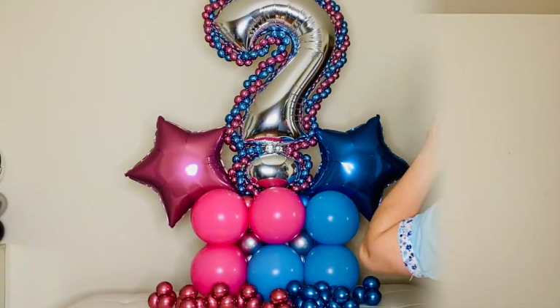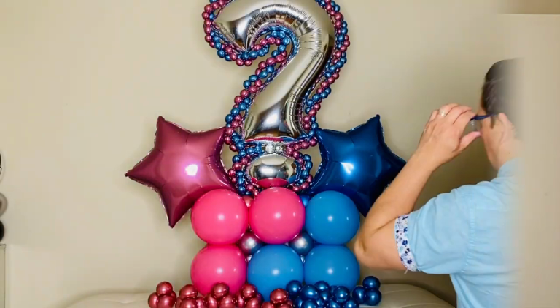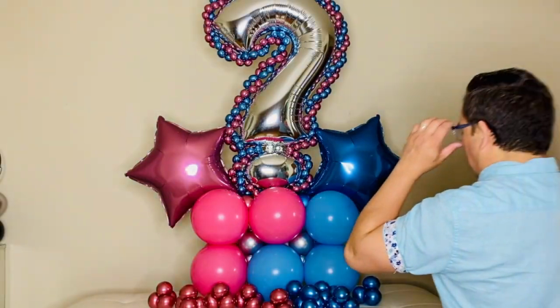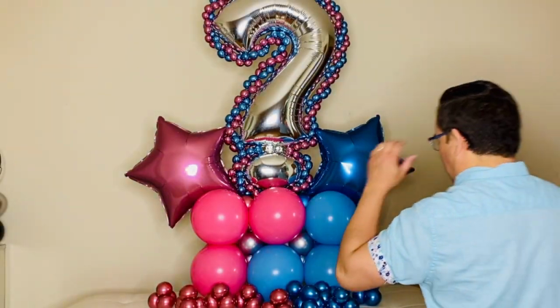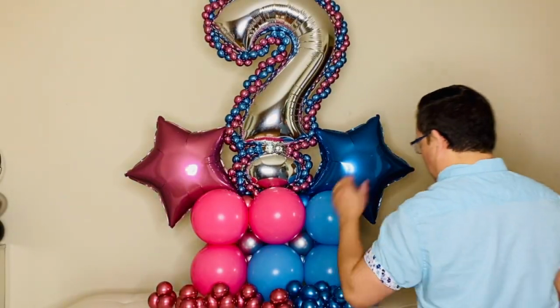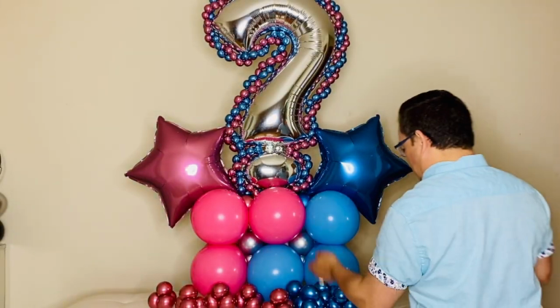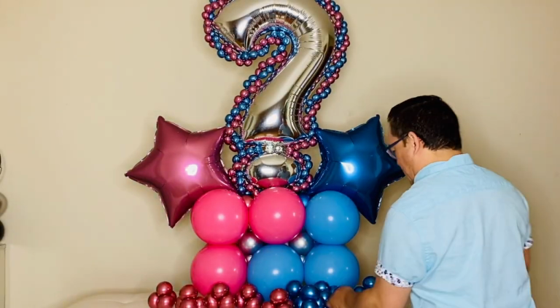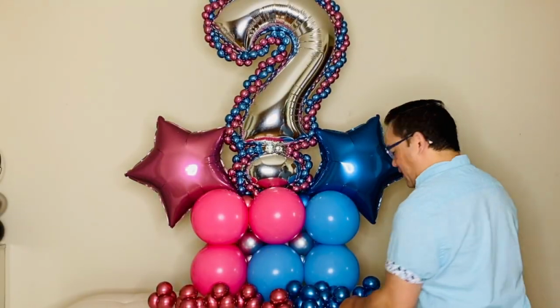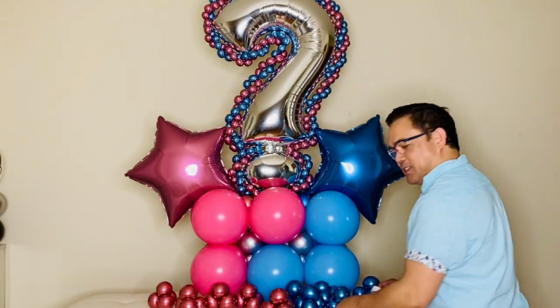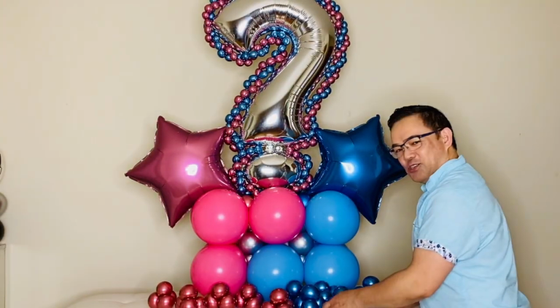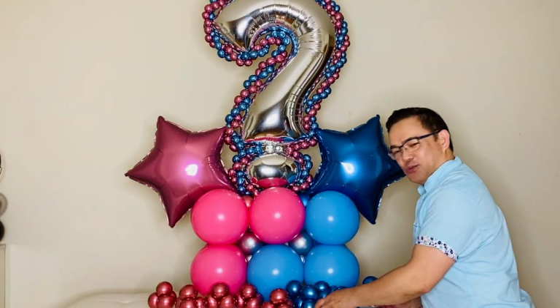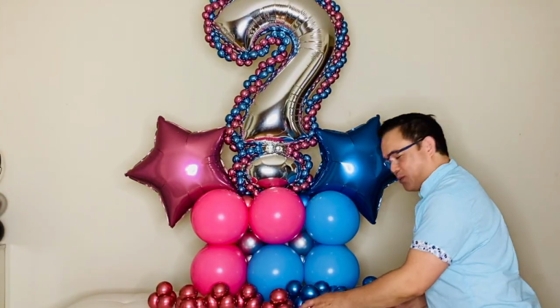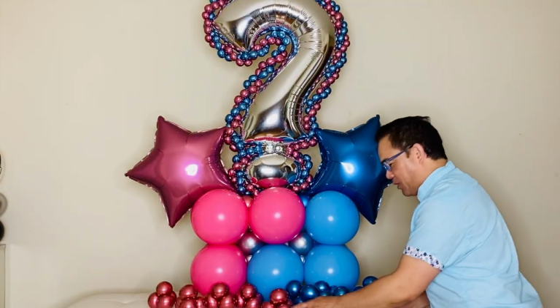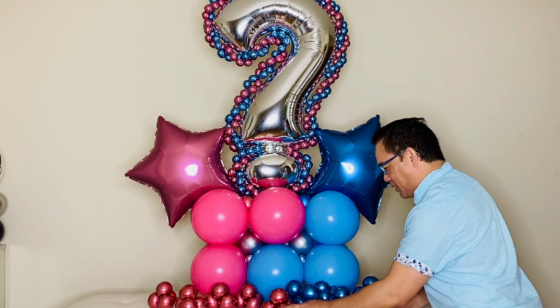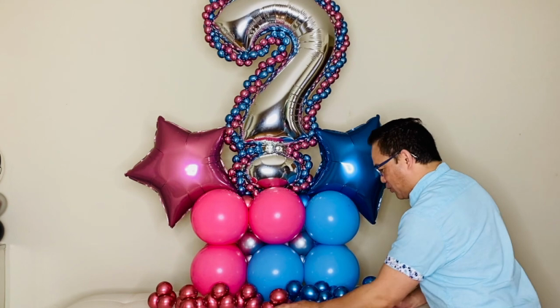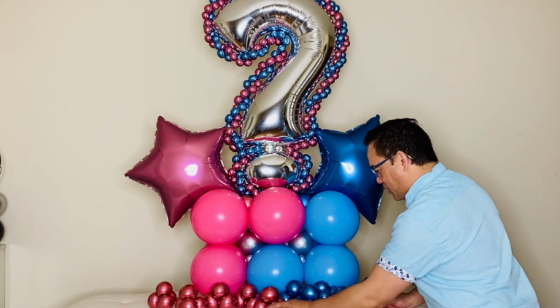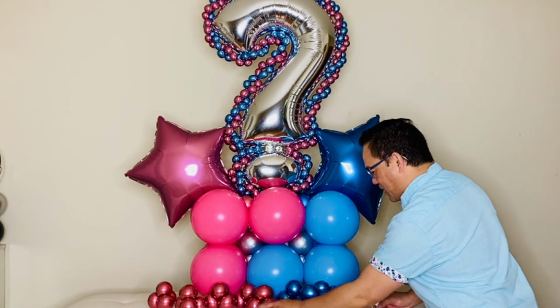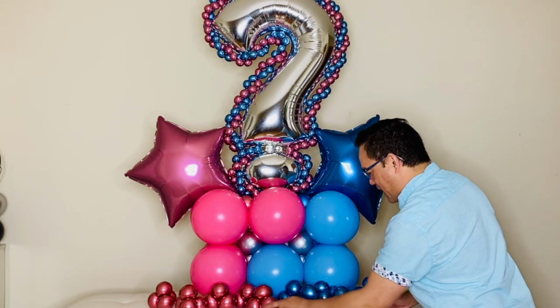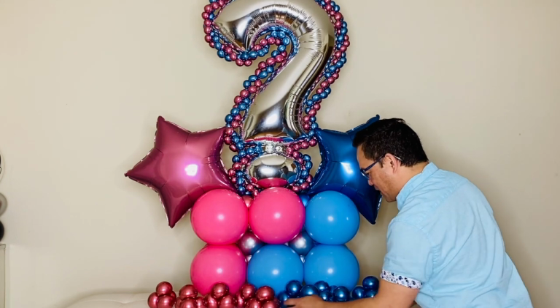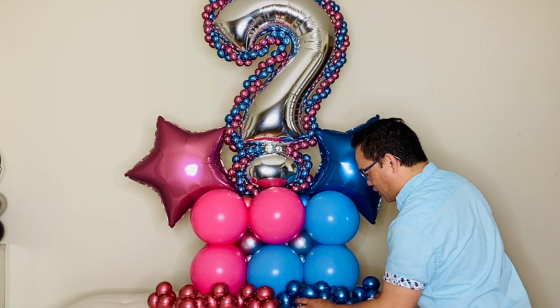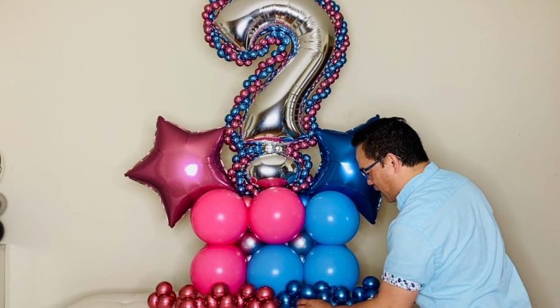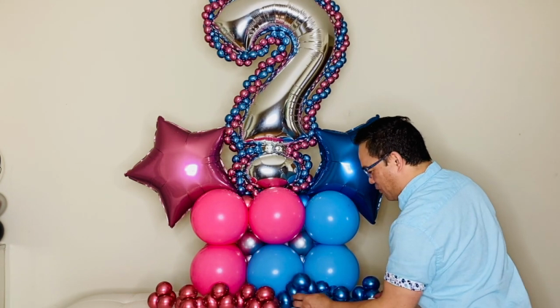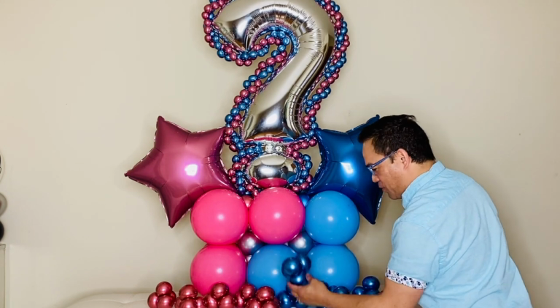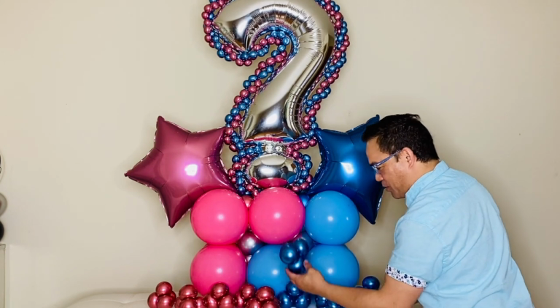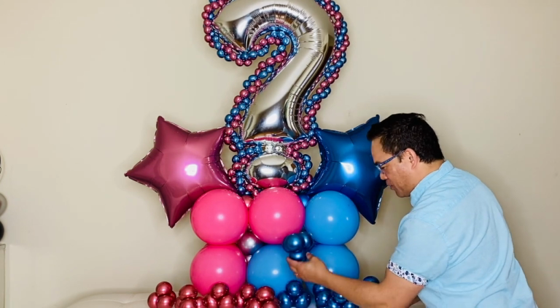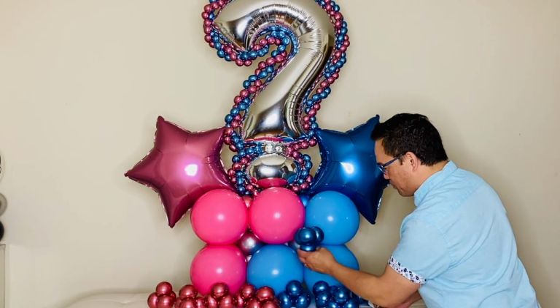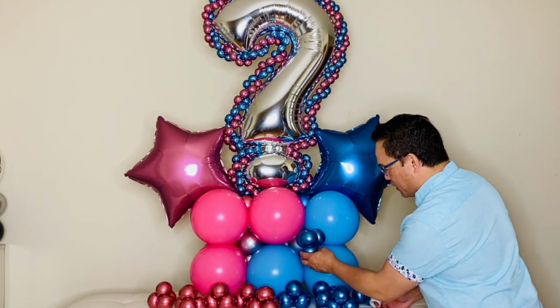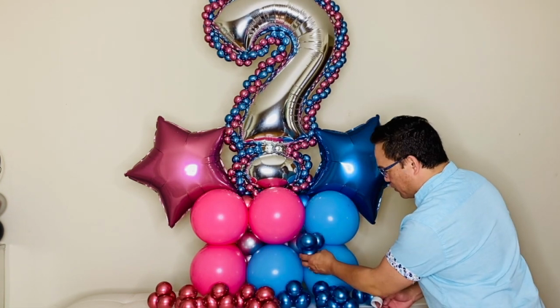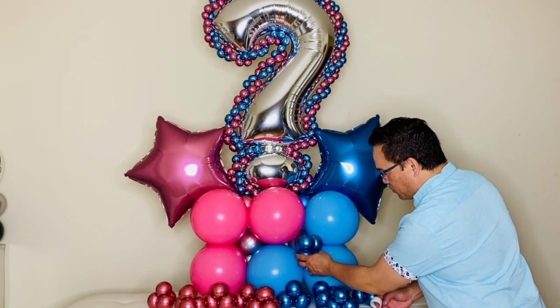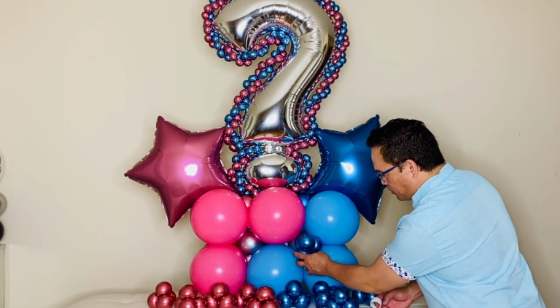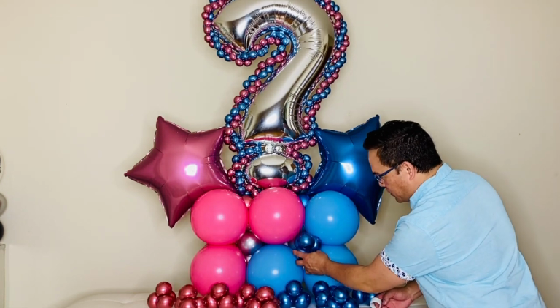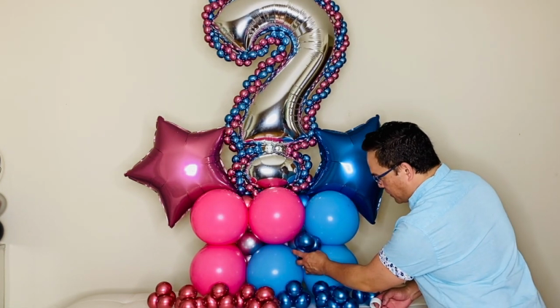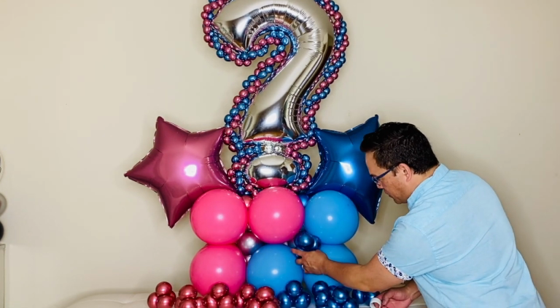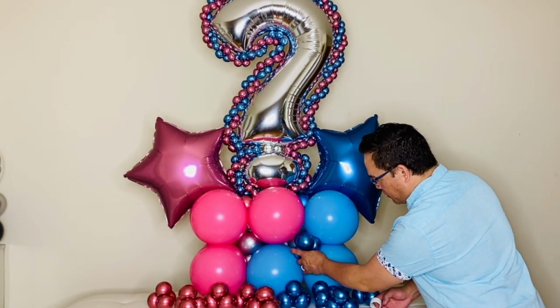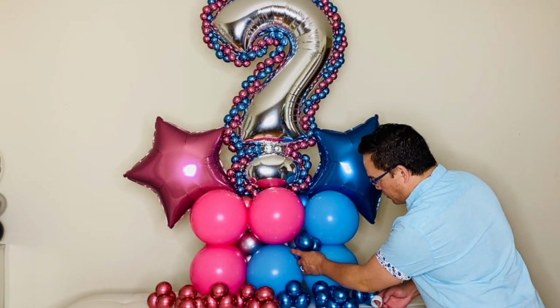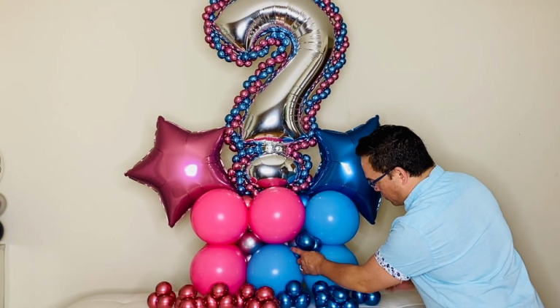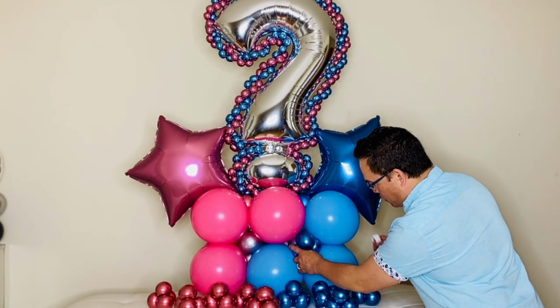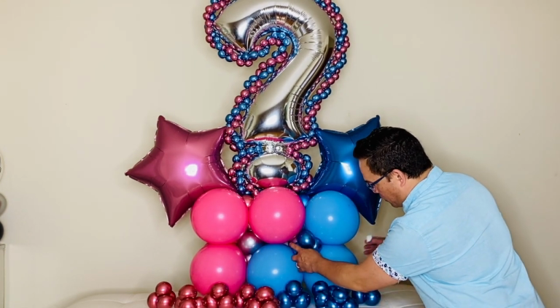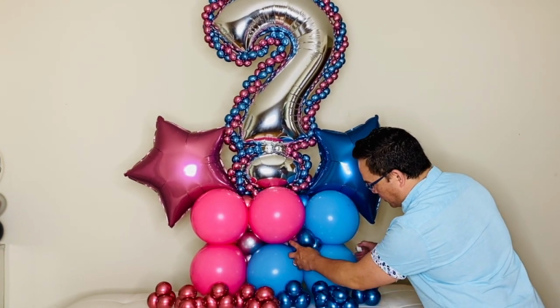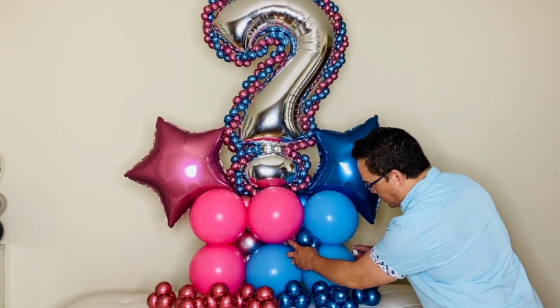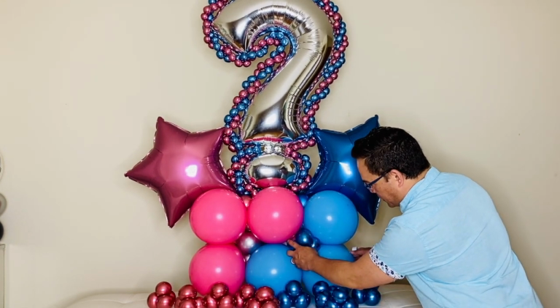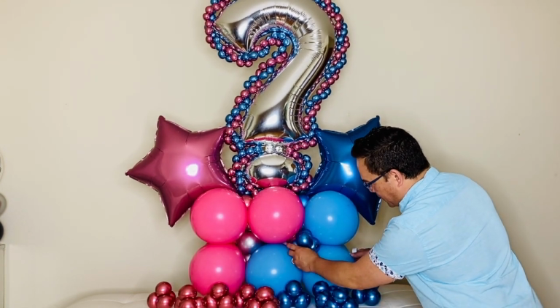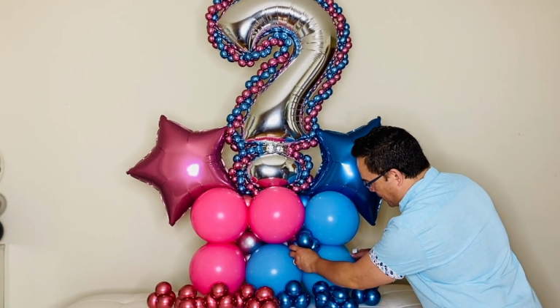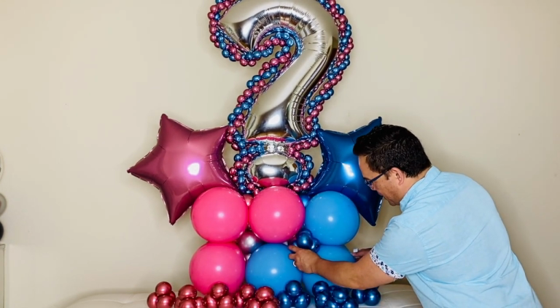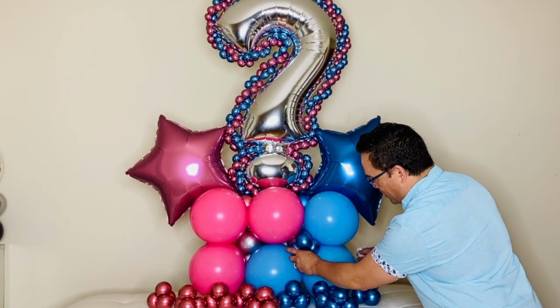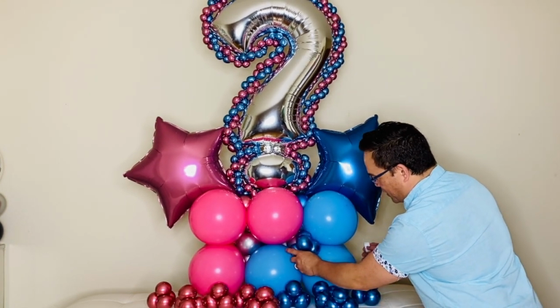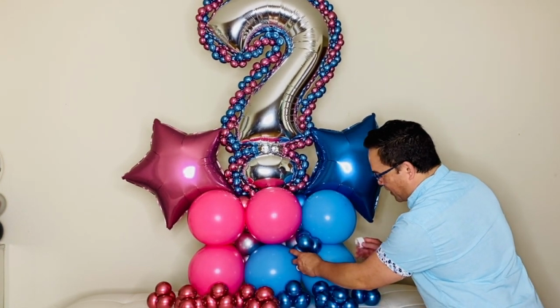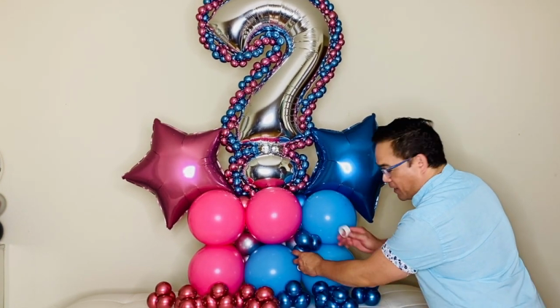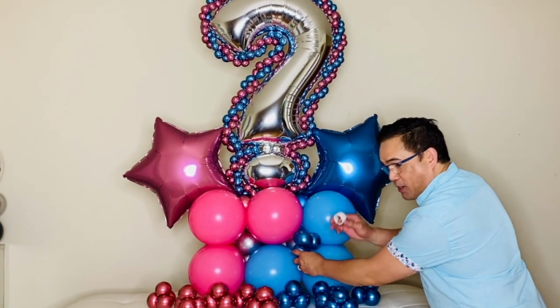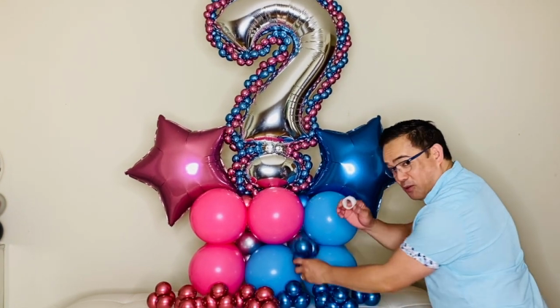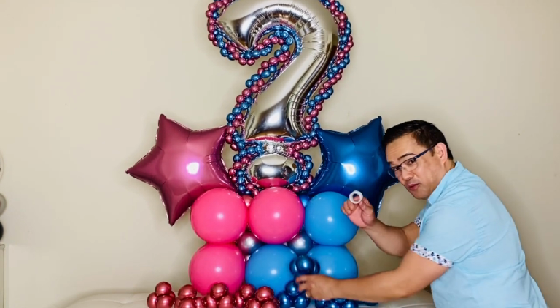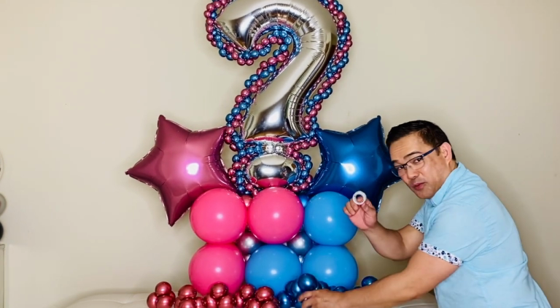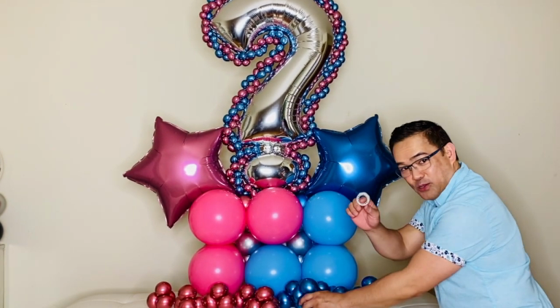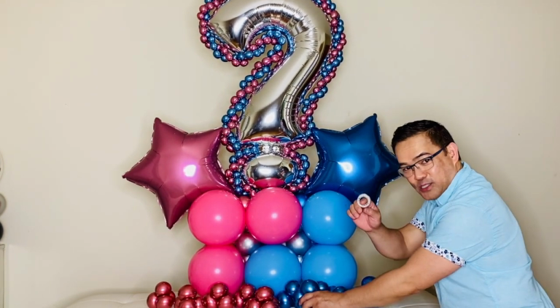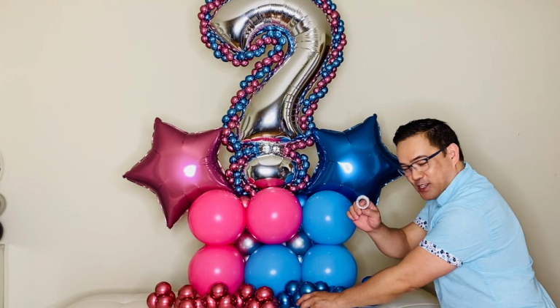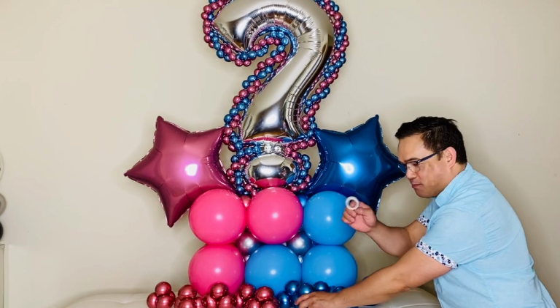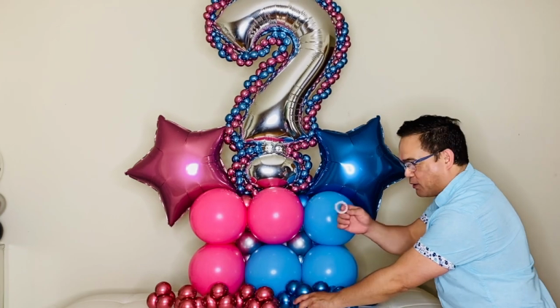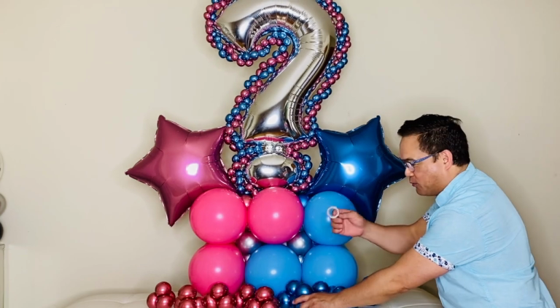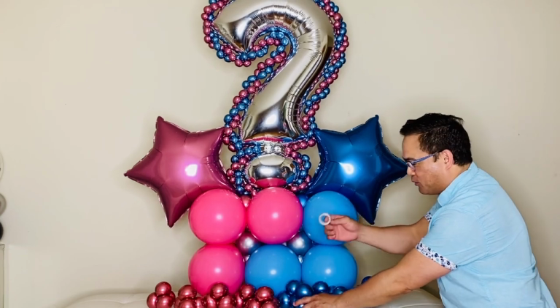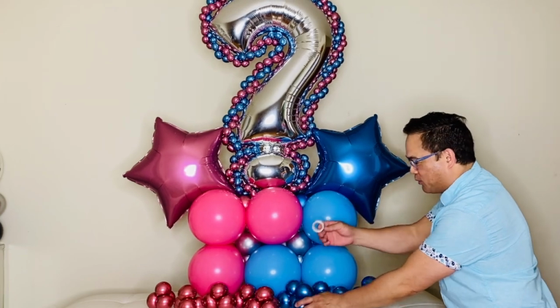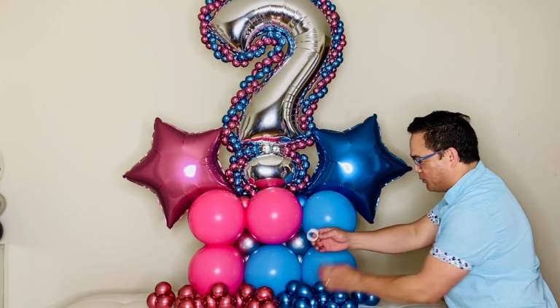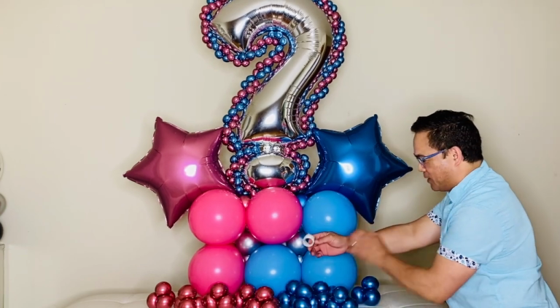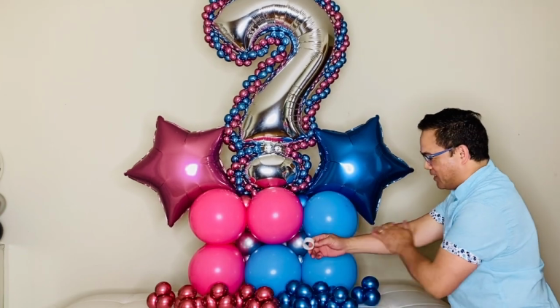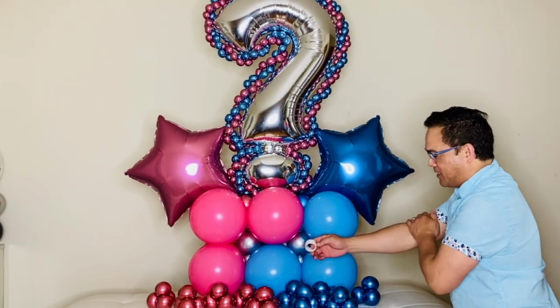We're ready to attach our quads here, and again we'll be using balloon glue dots.